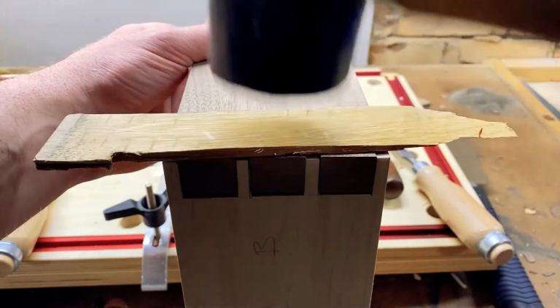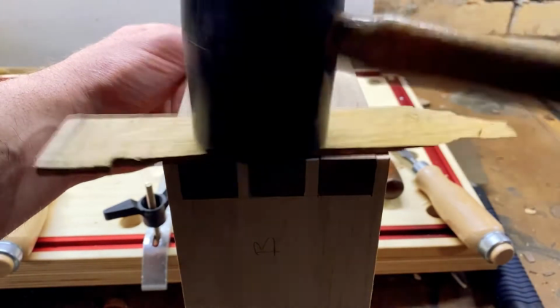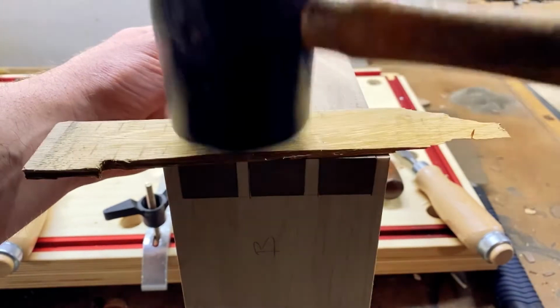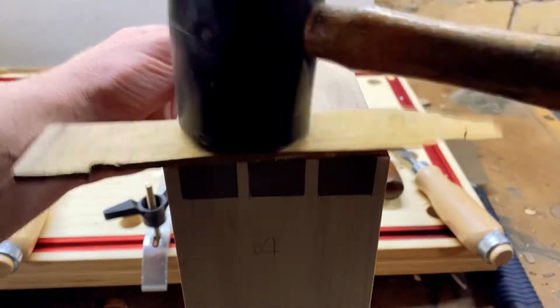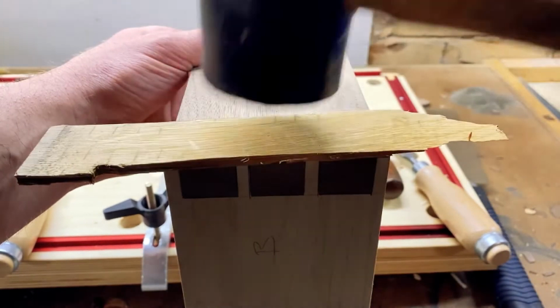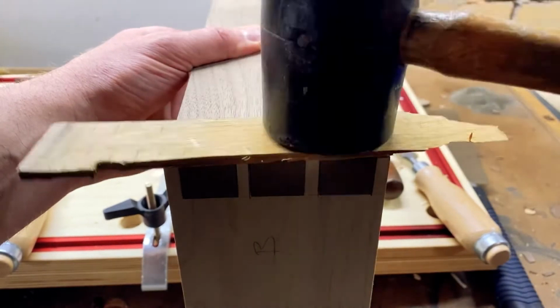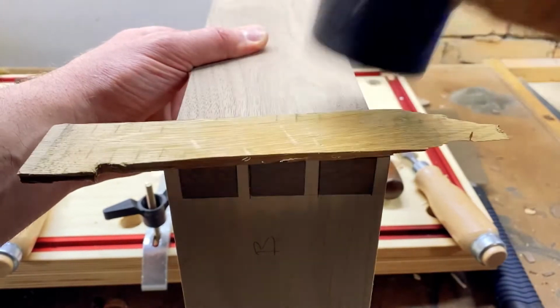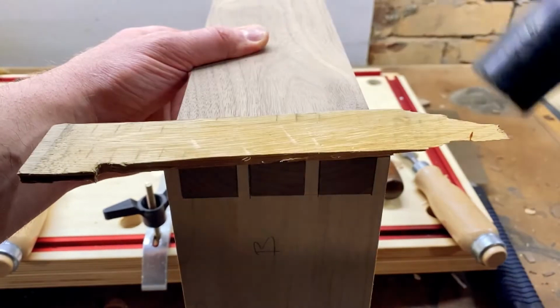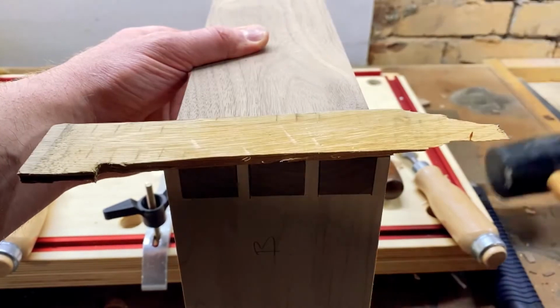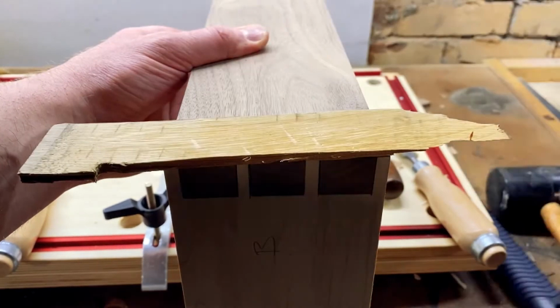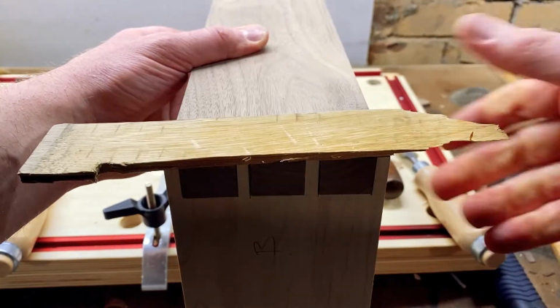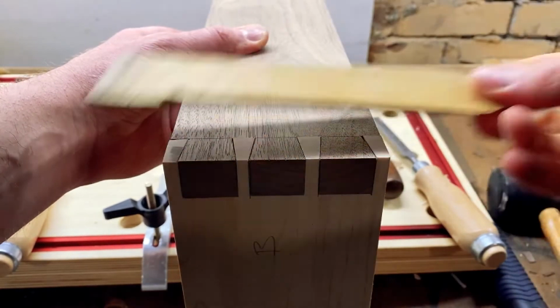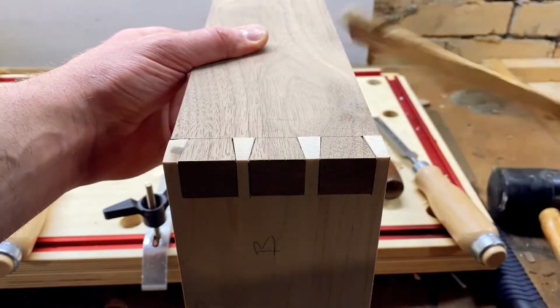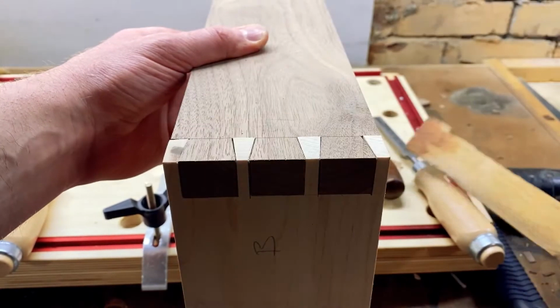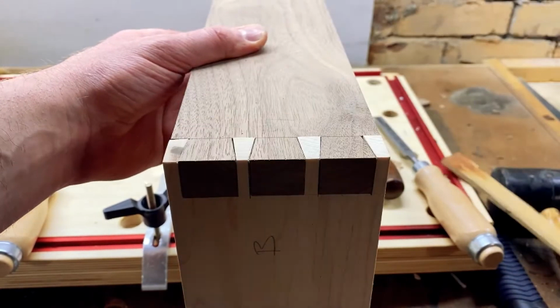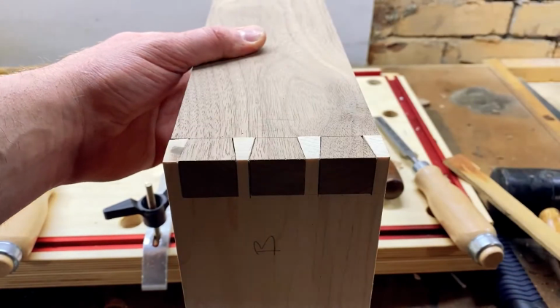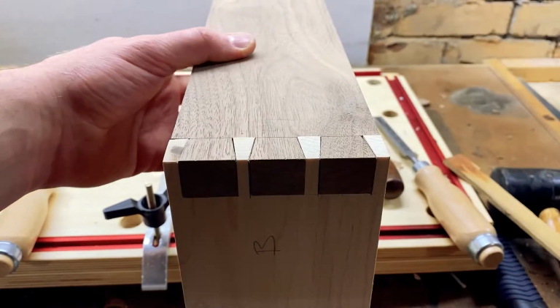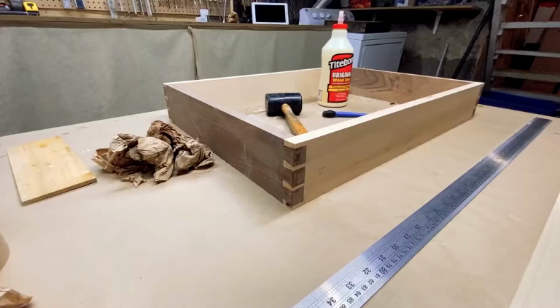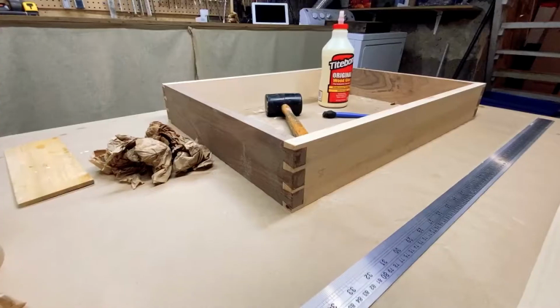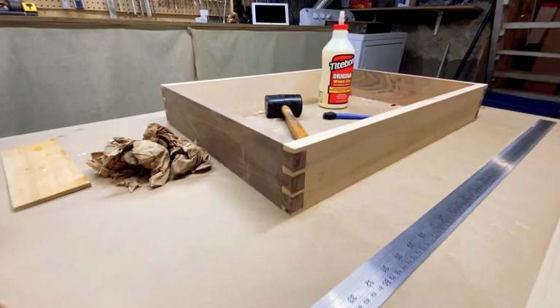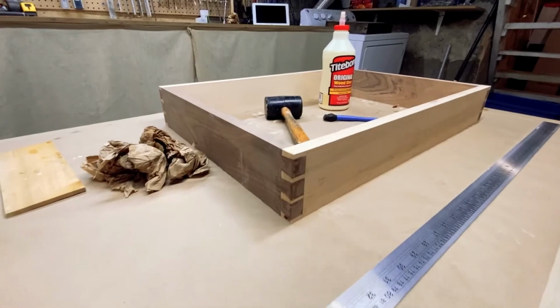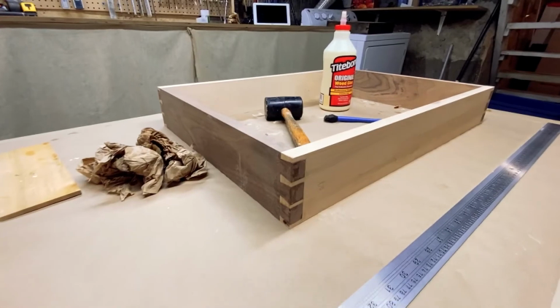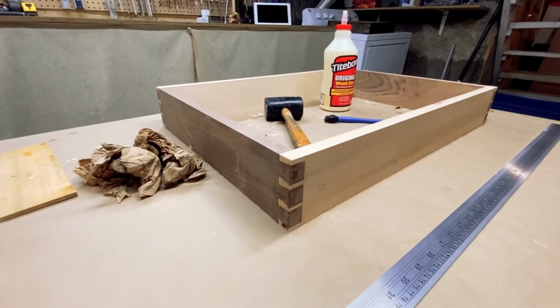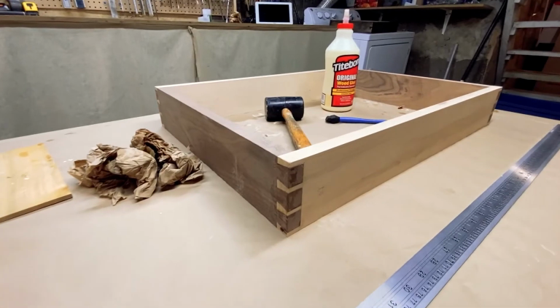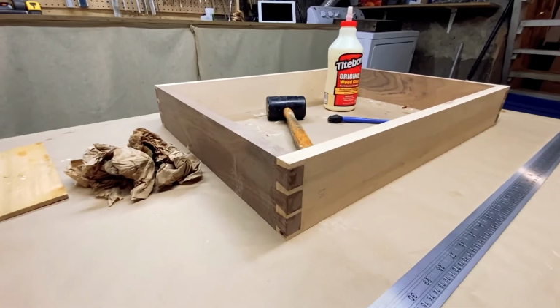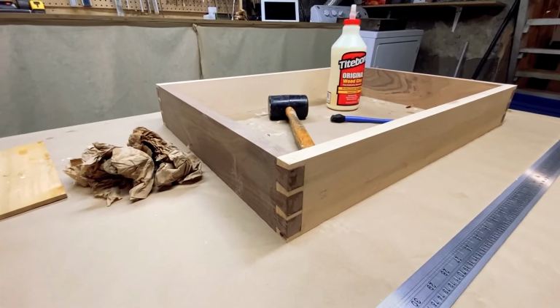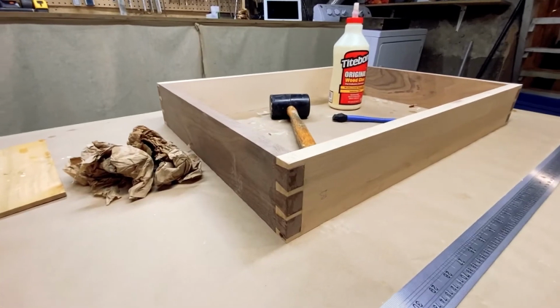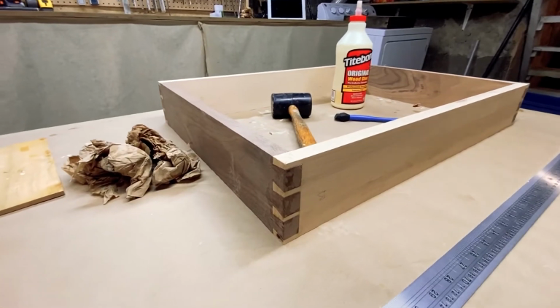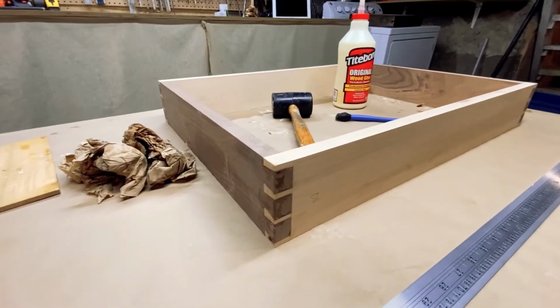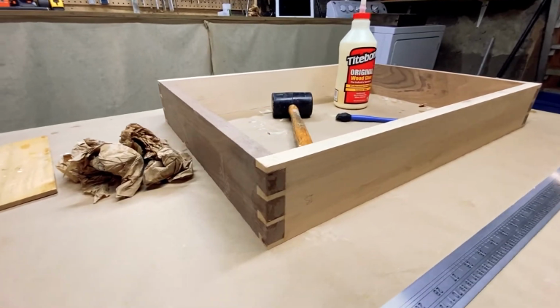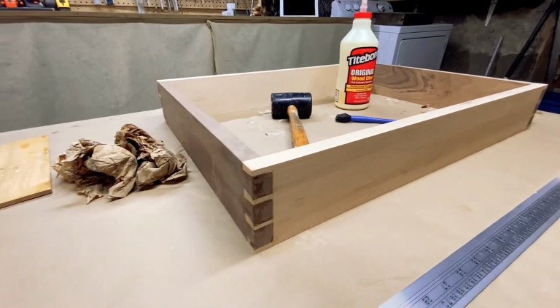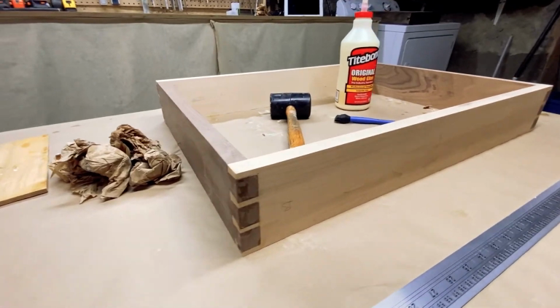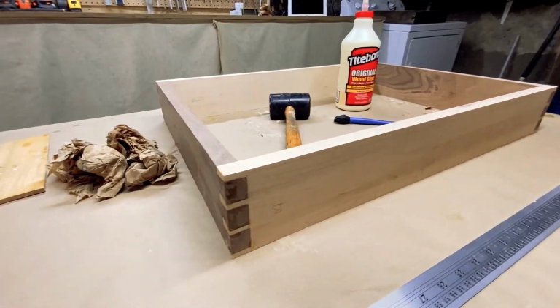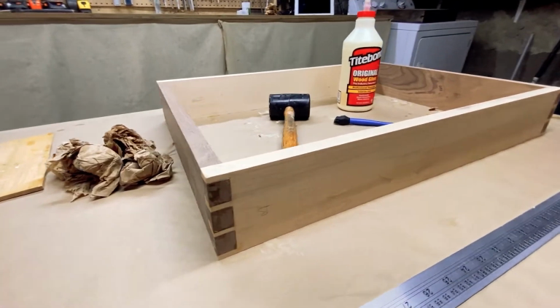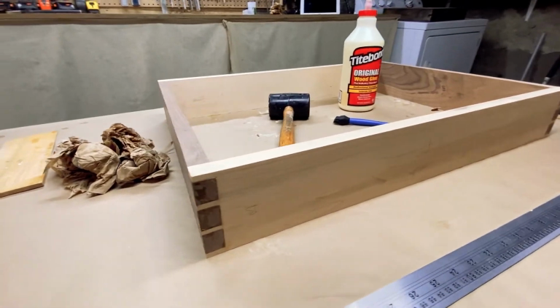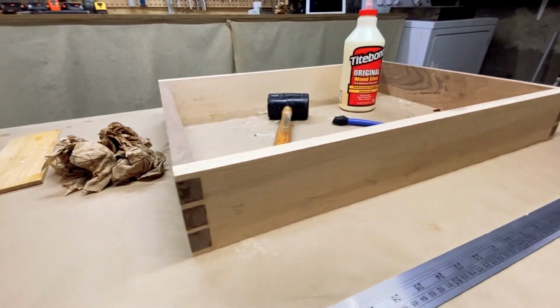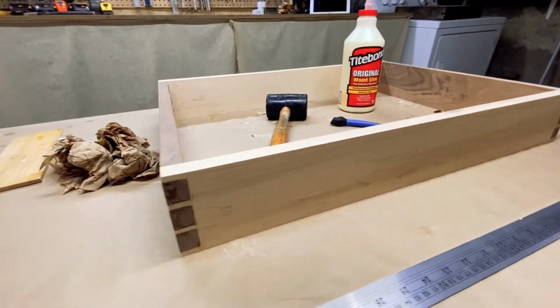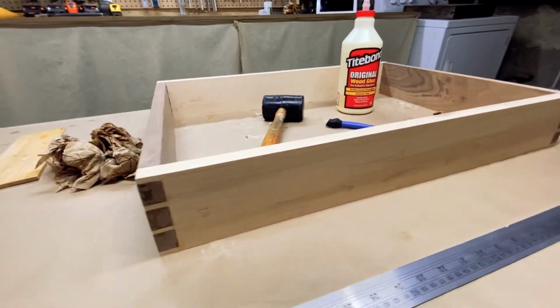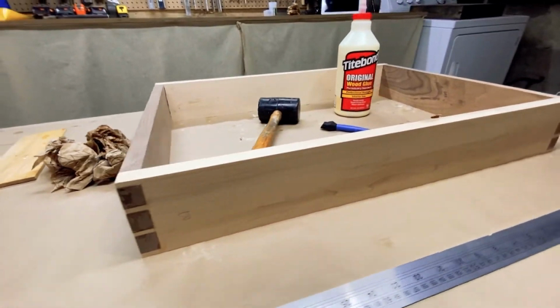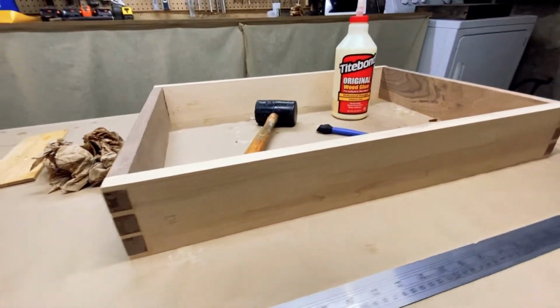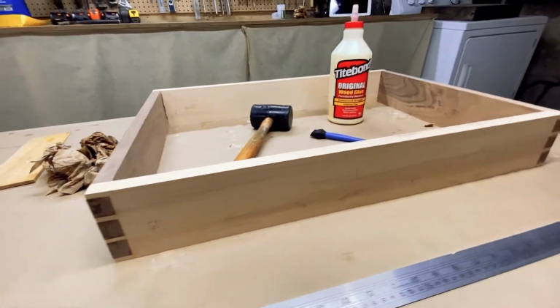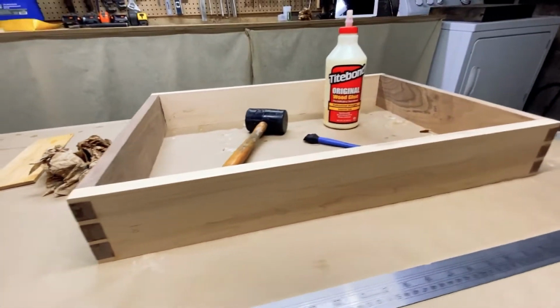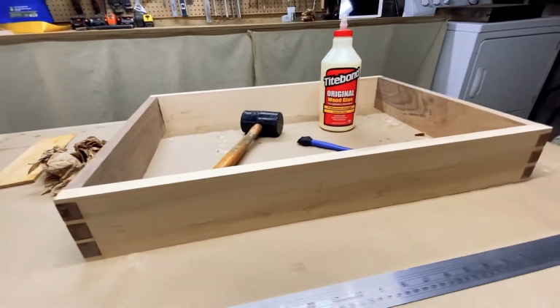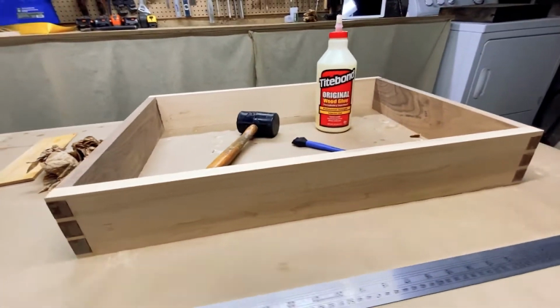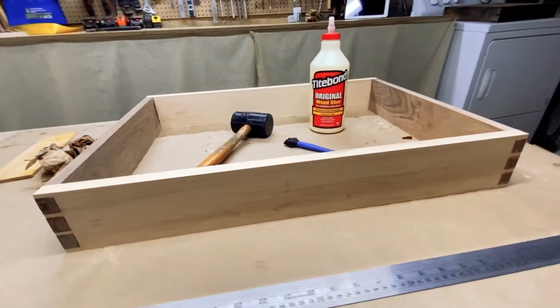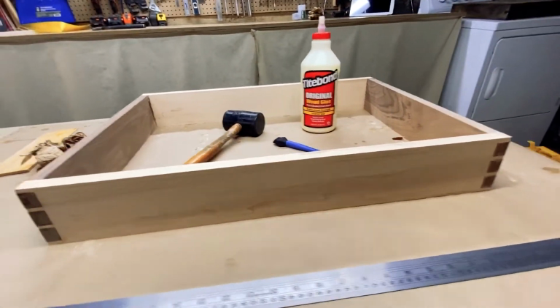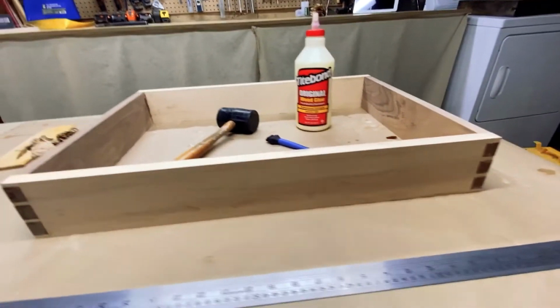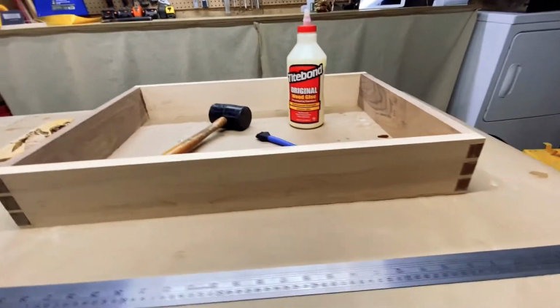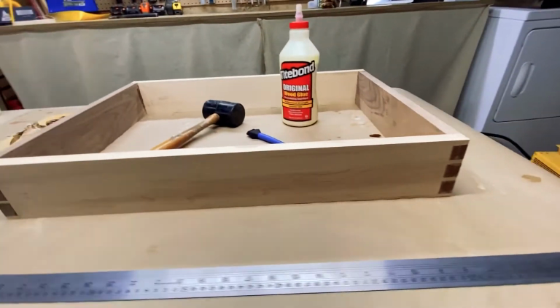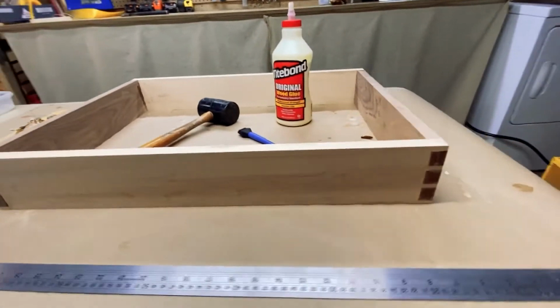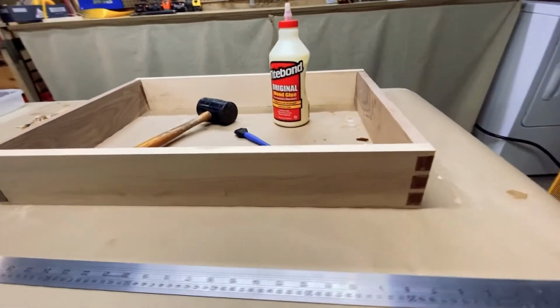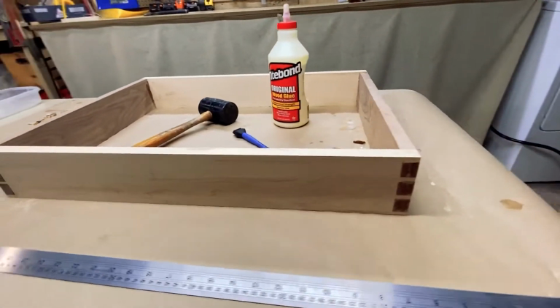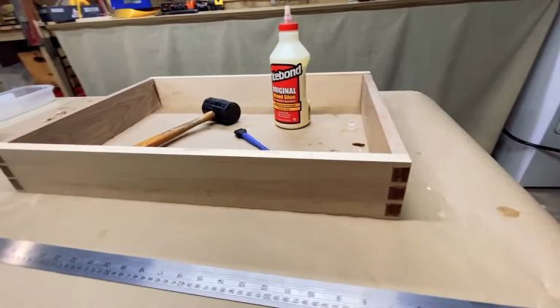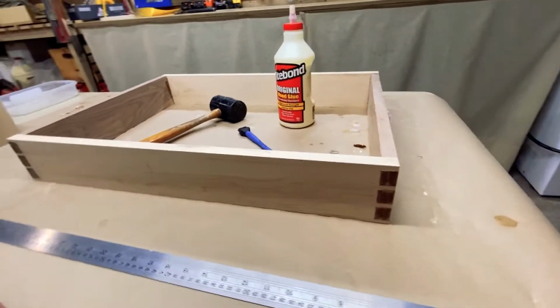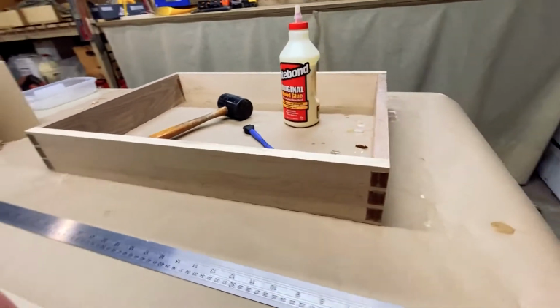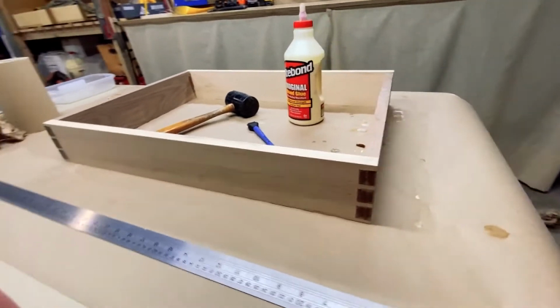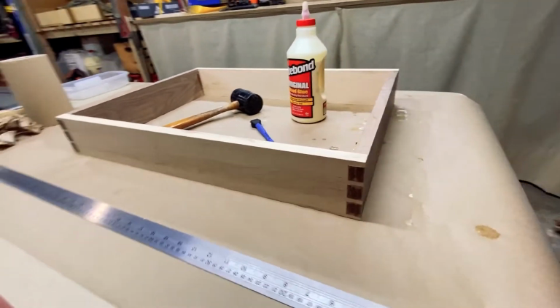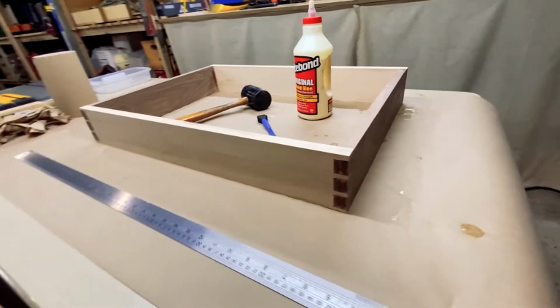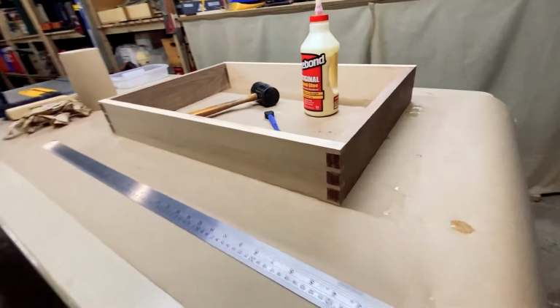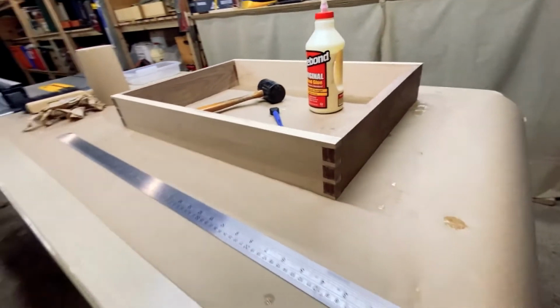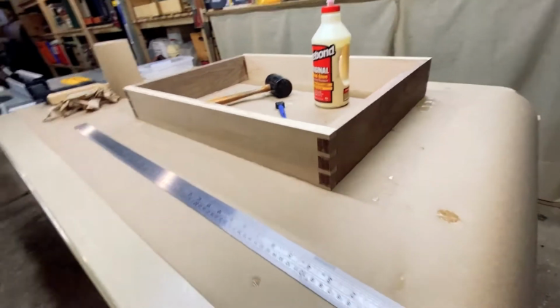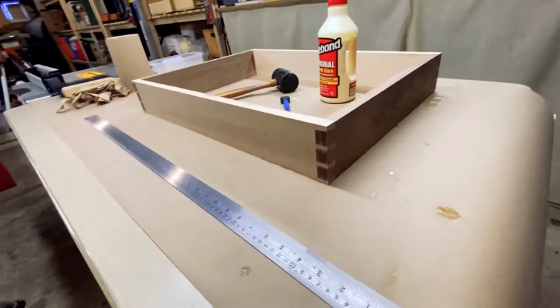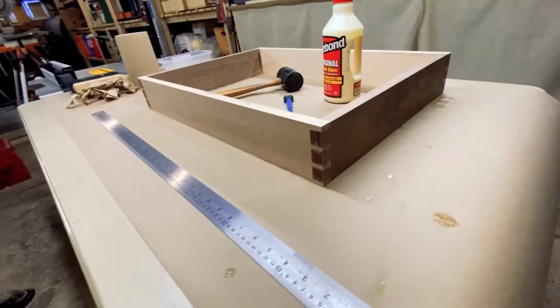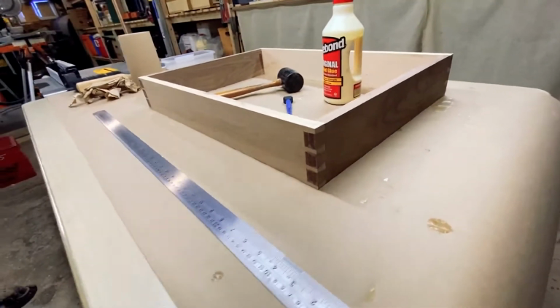A nearly perfect fit. After cutting all four pieces, I forgot to record the glue-up and assembly, but this was the result.